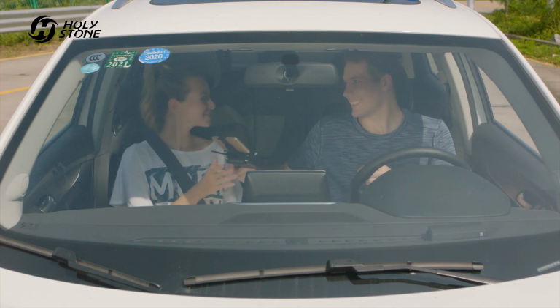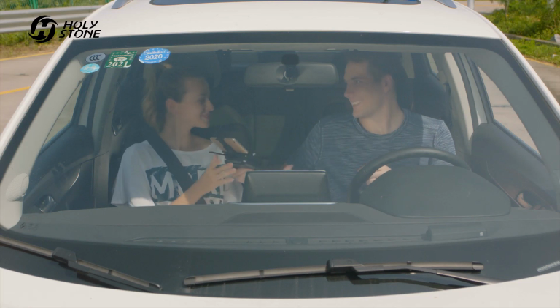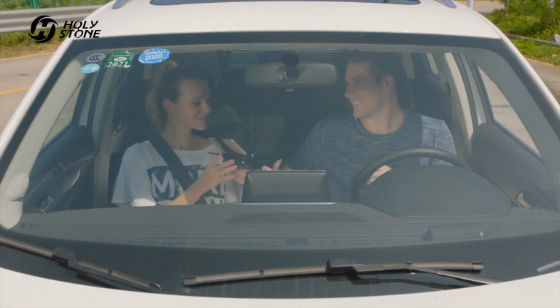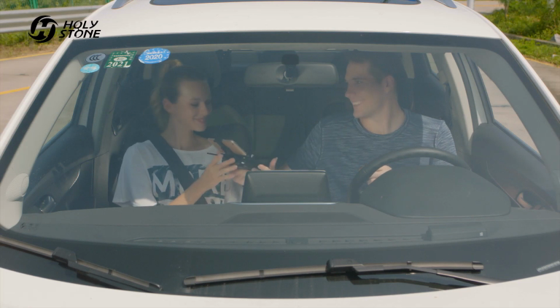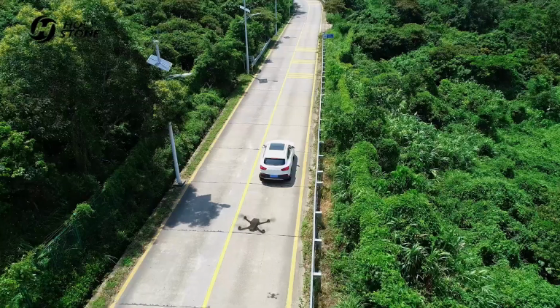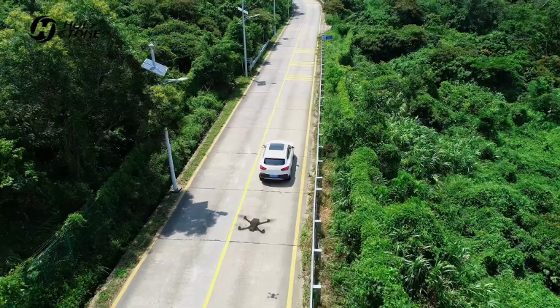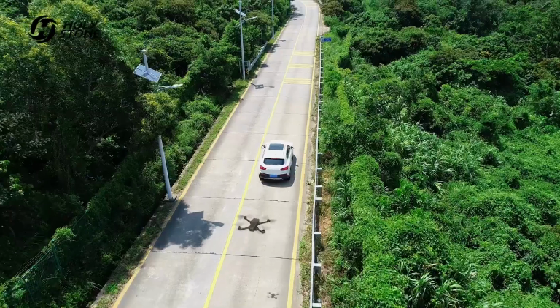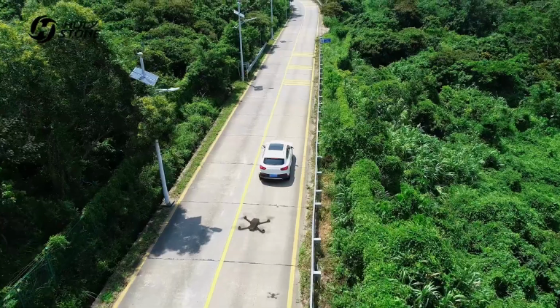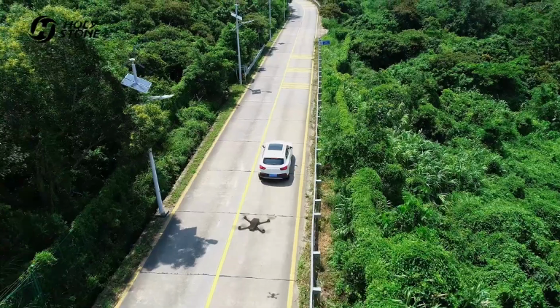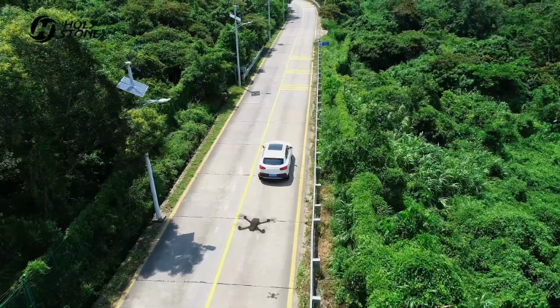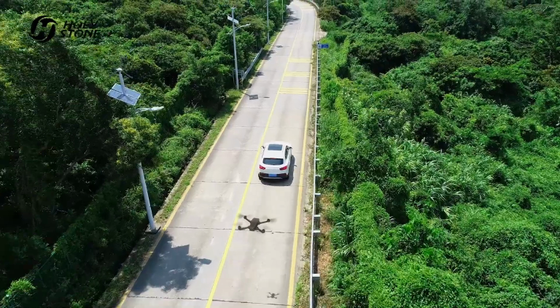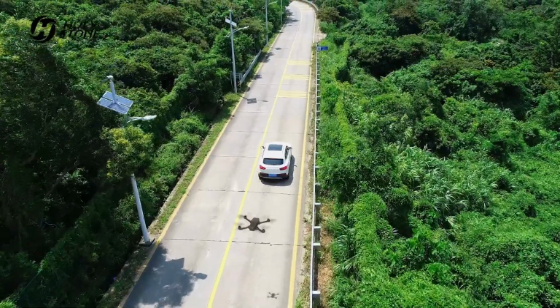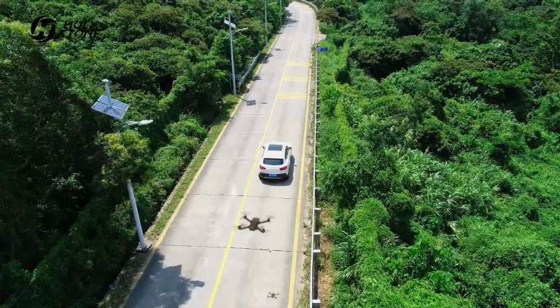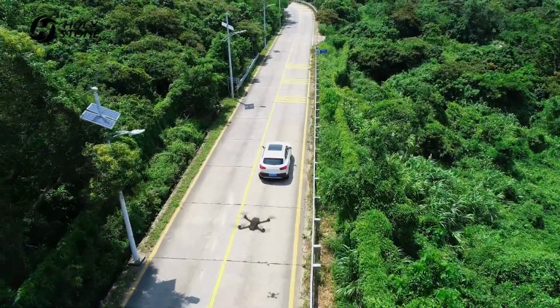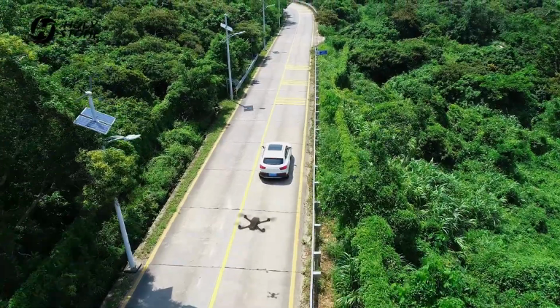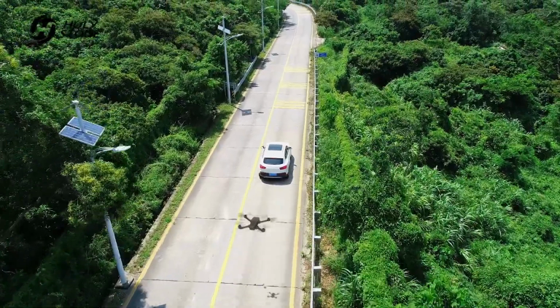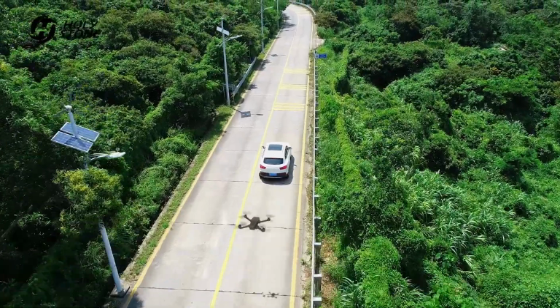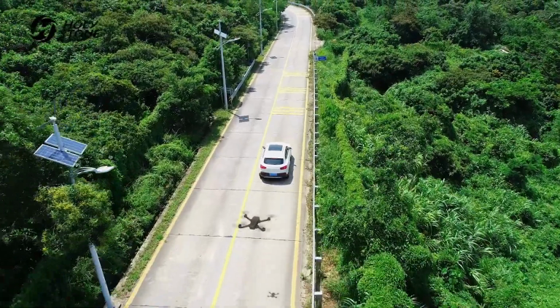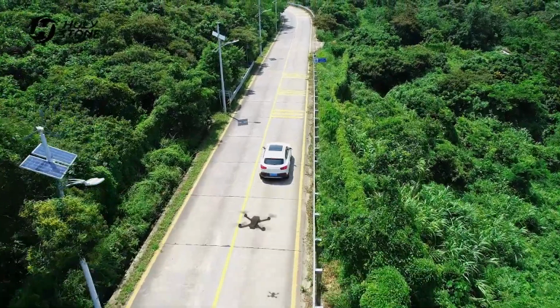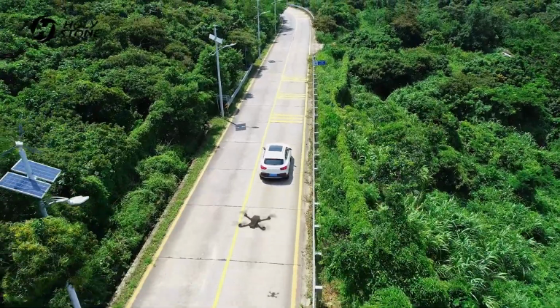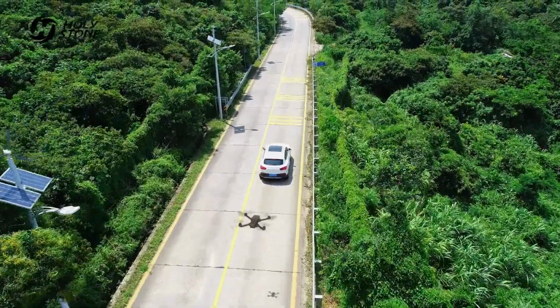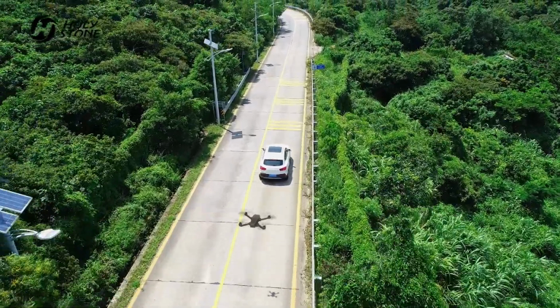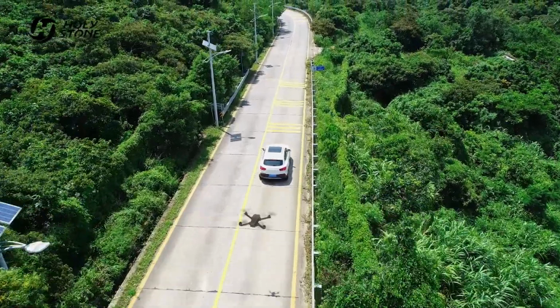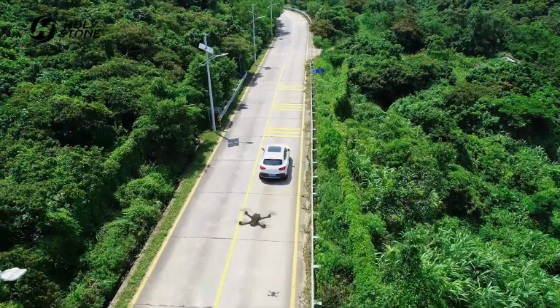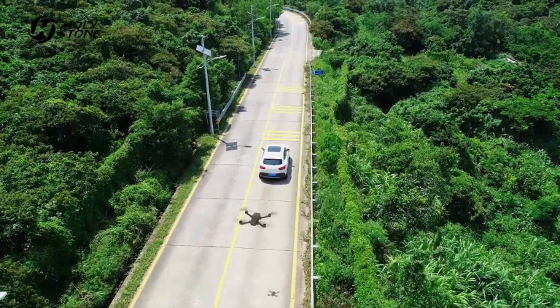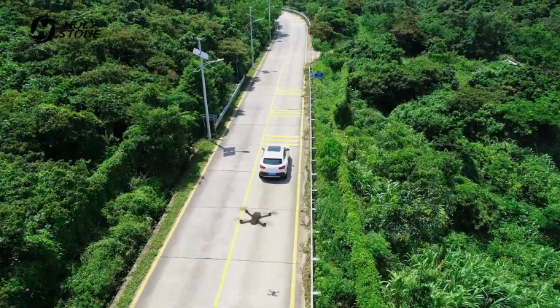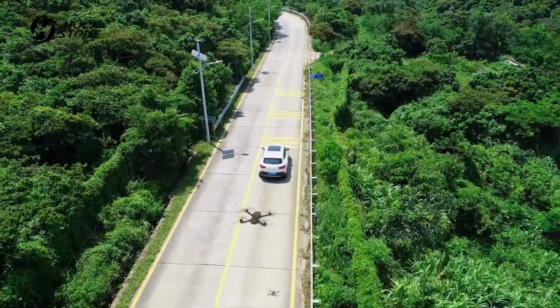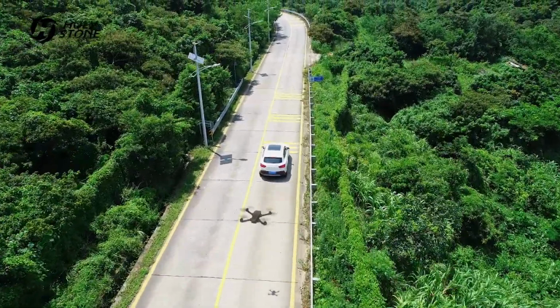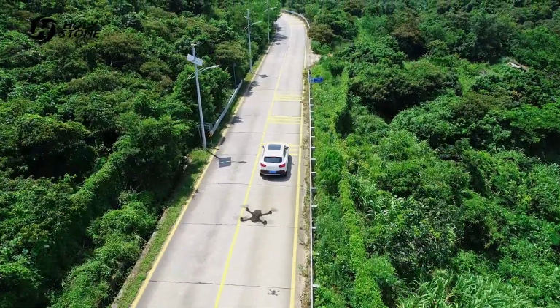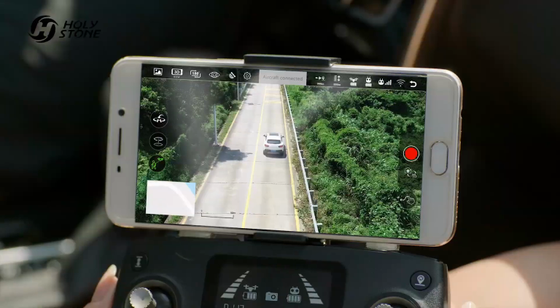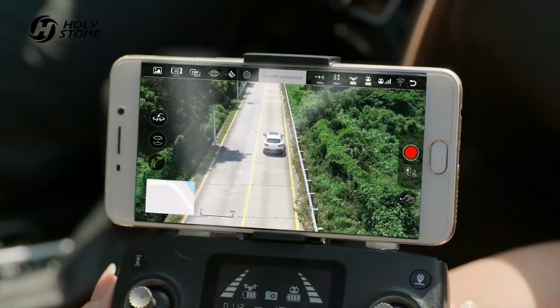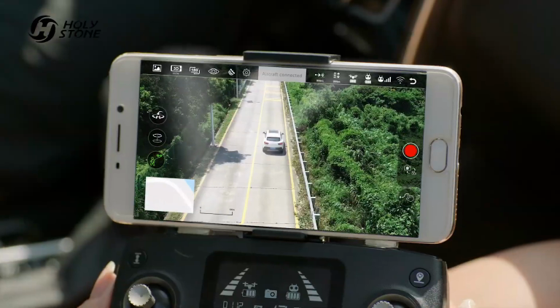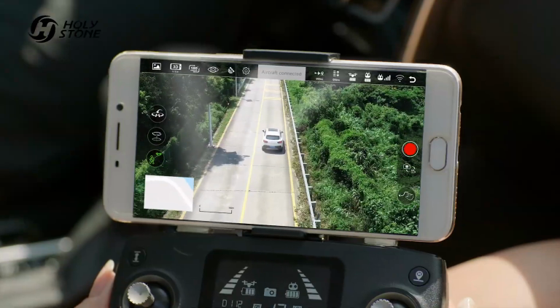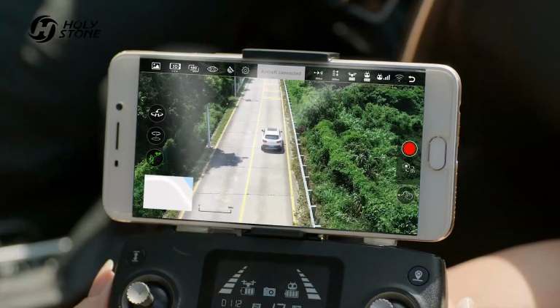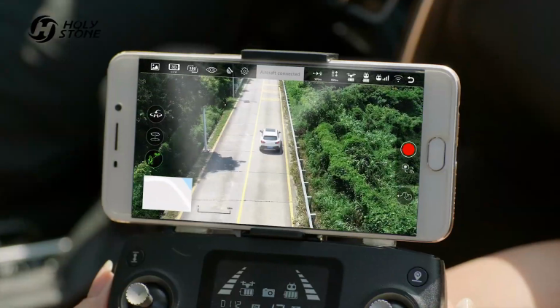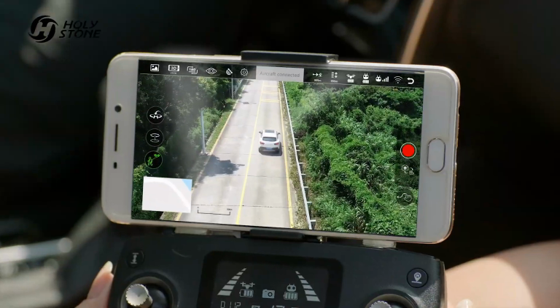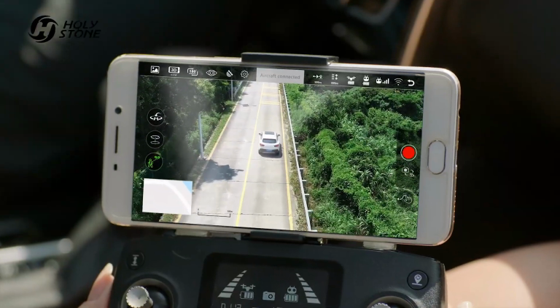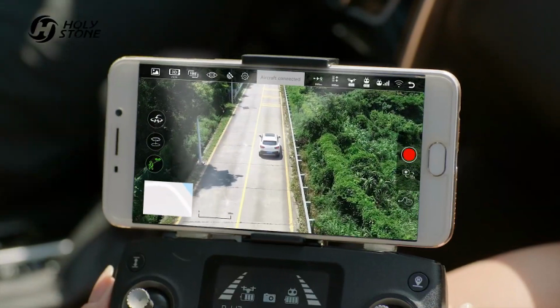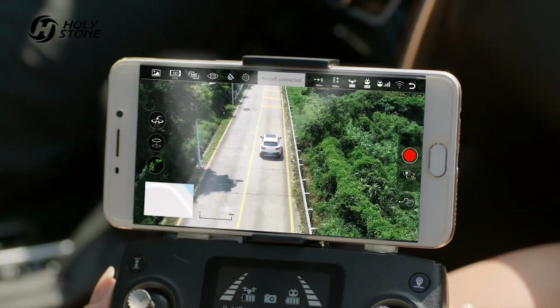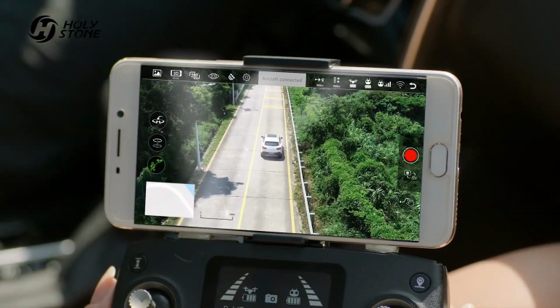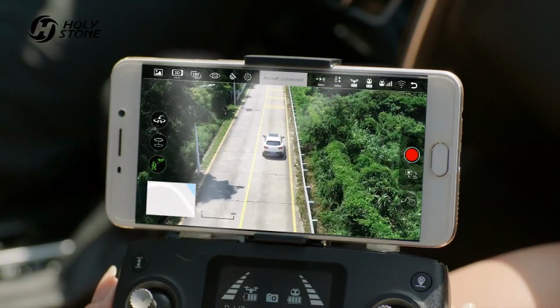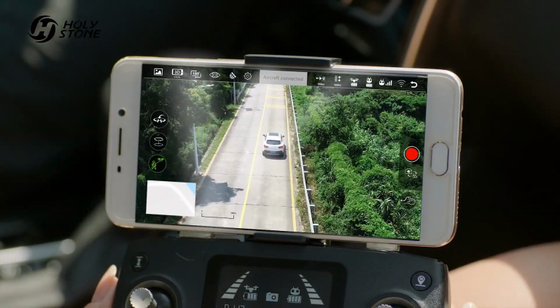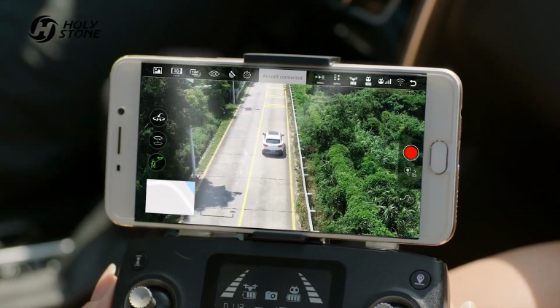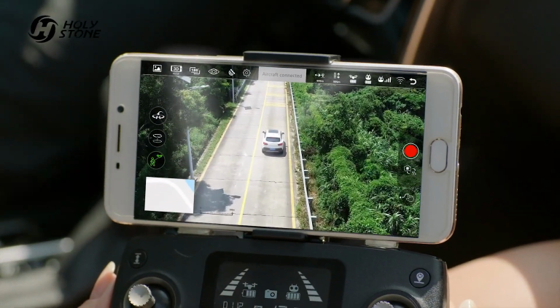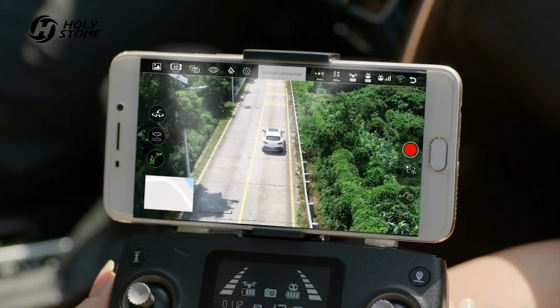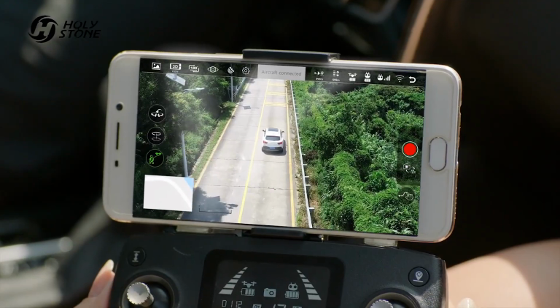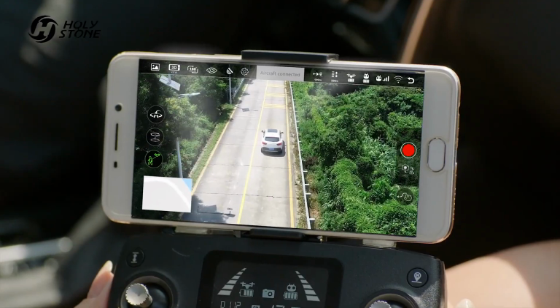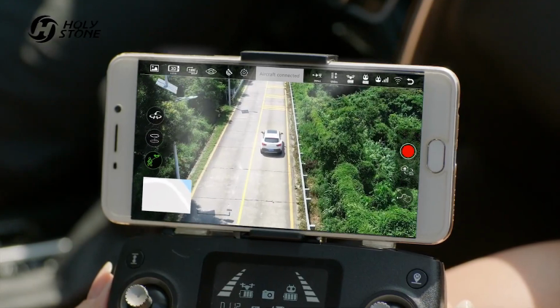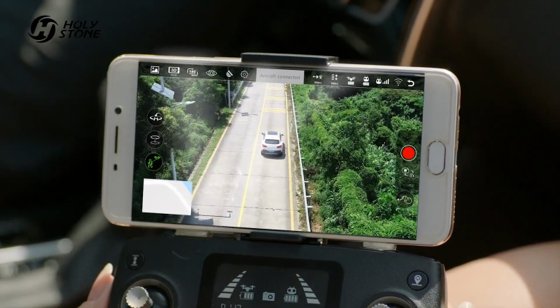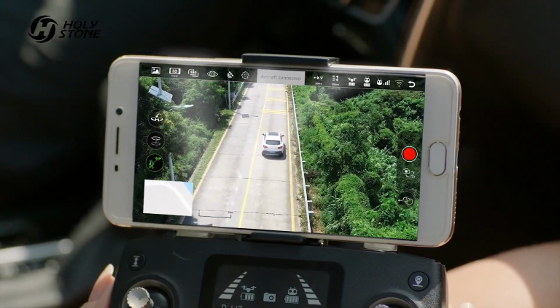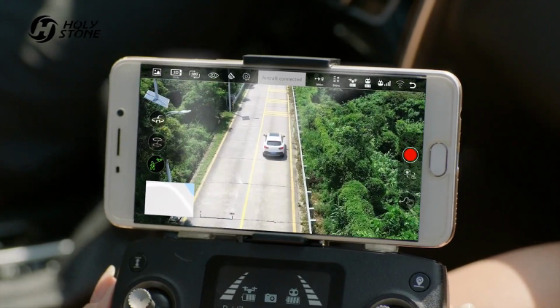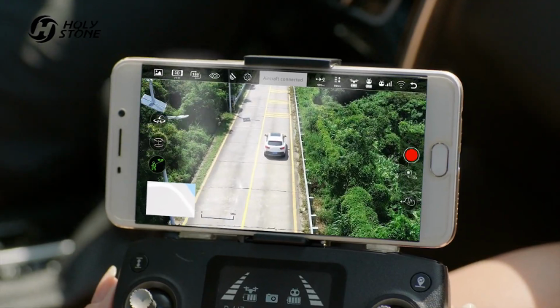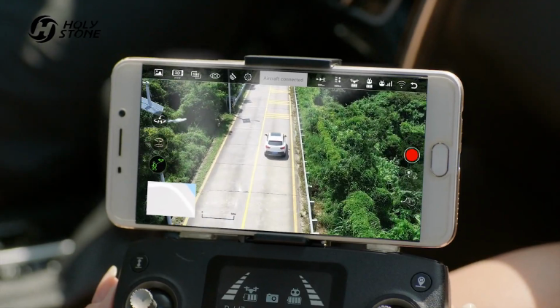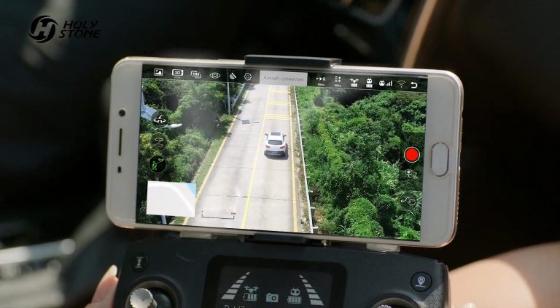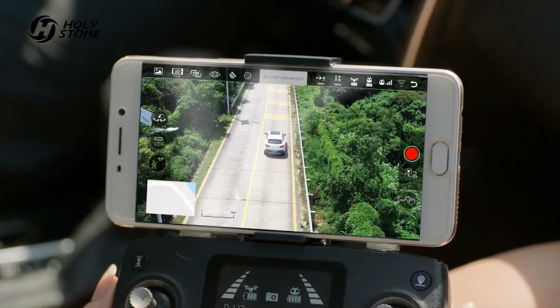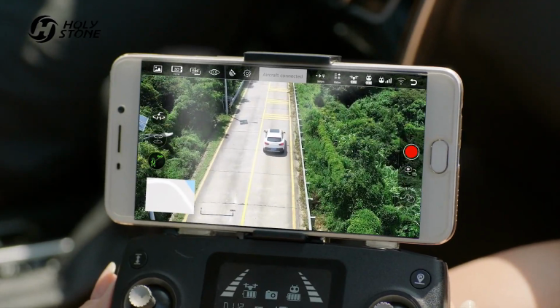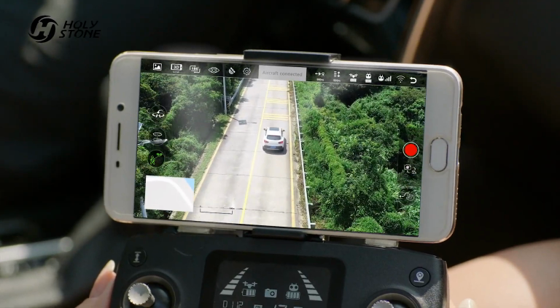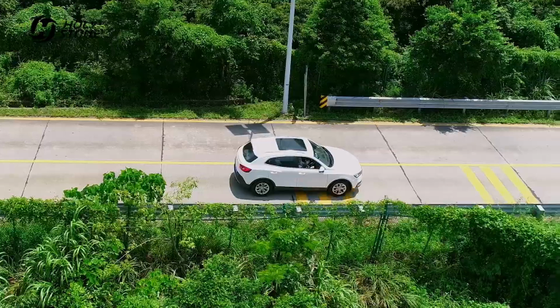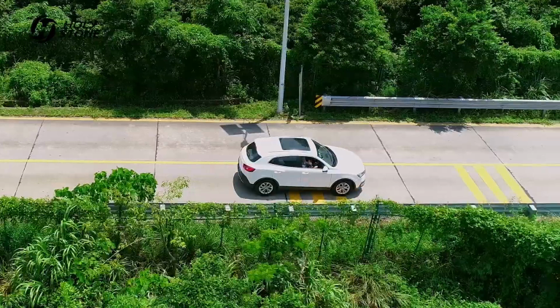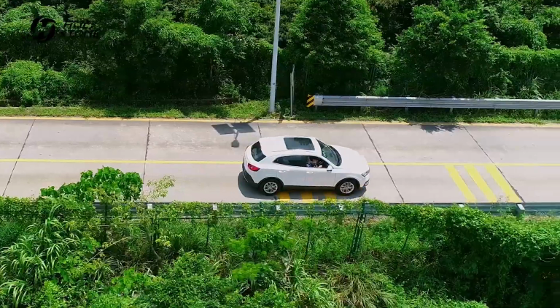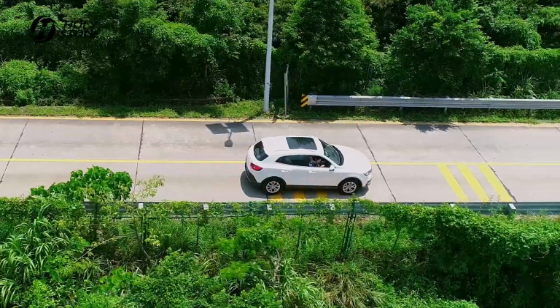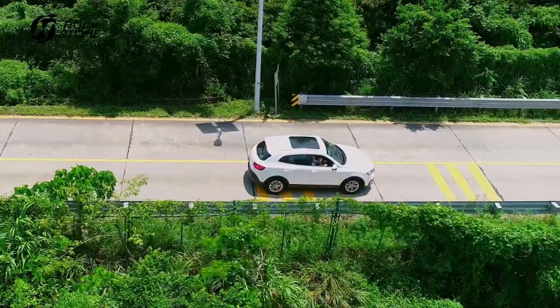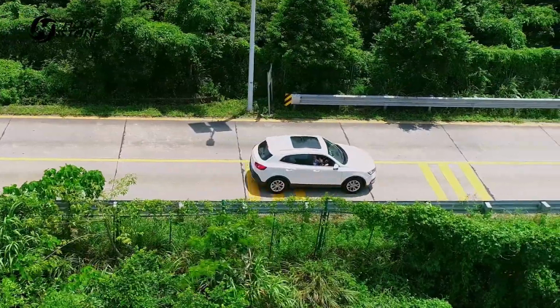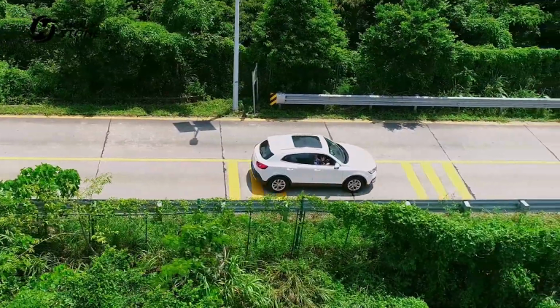The HS 720 will follow you like your shadow. Easily get professional images every time.